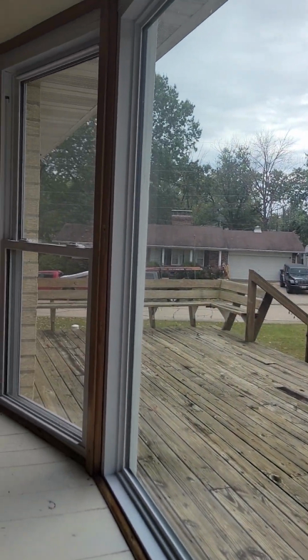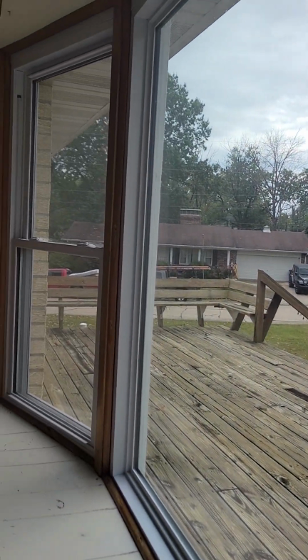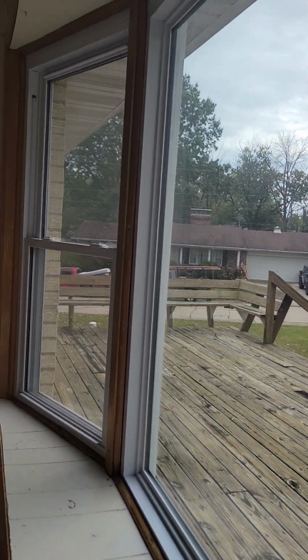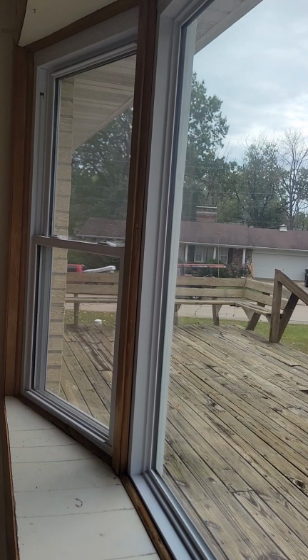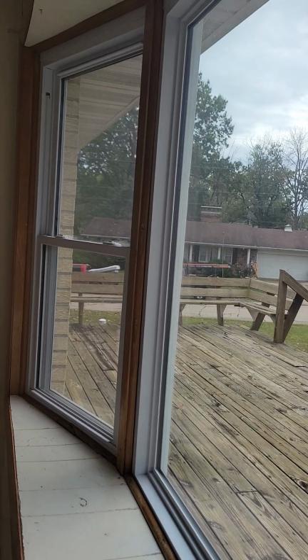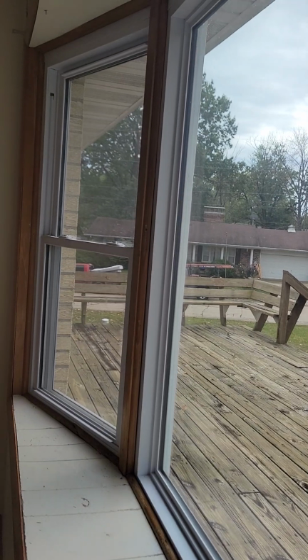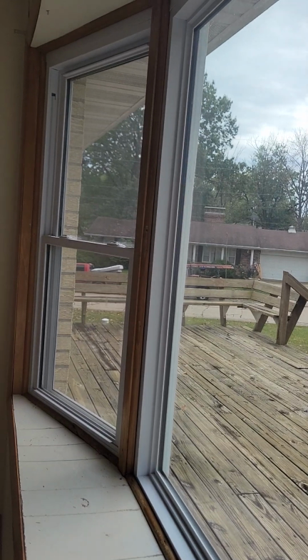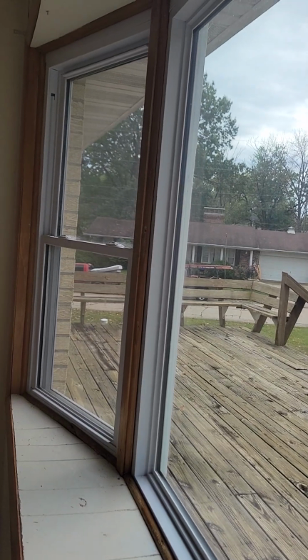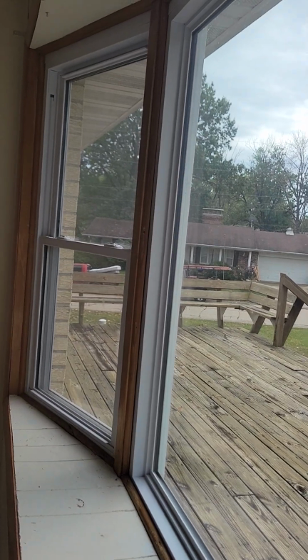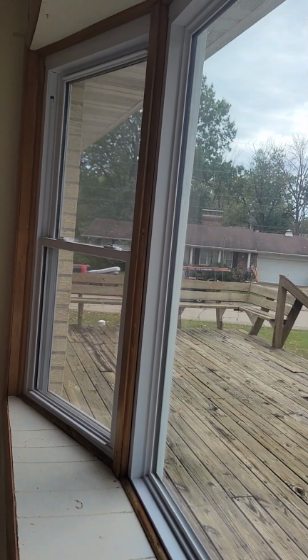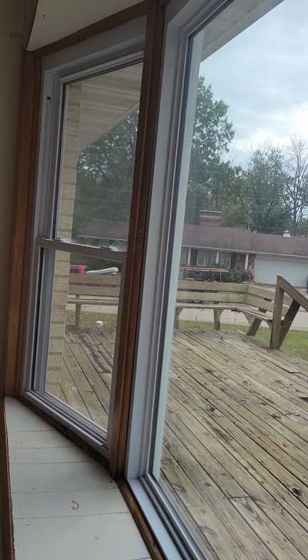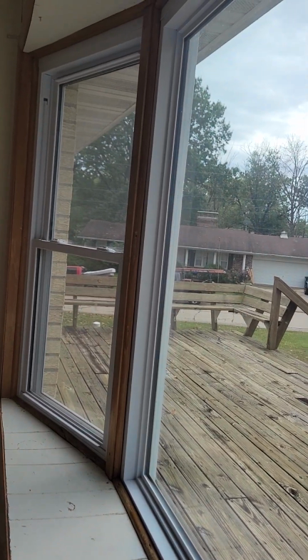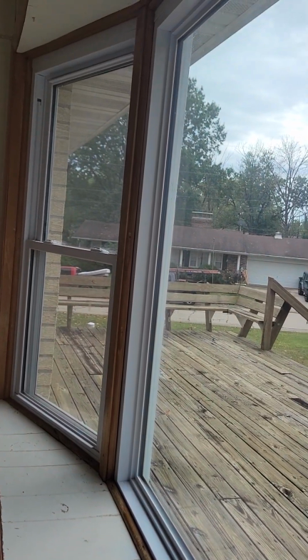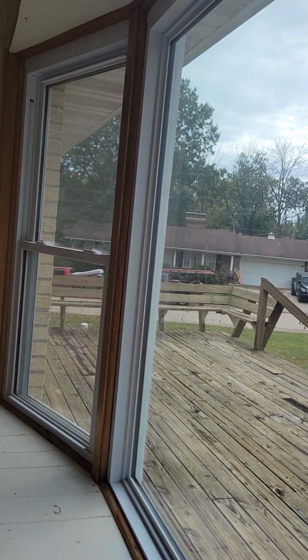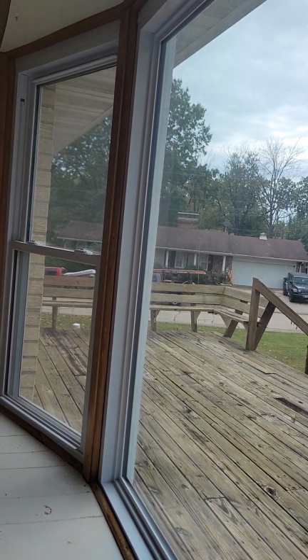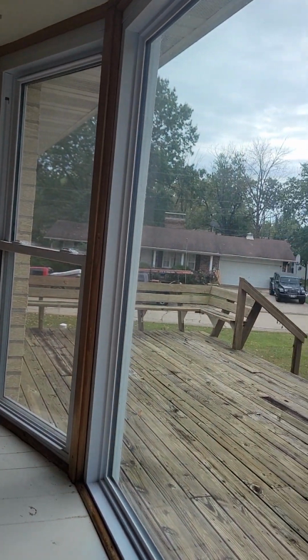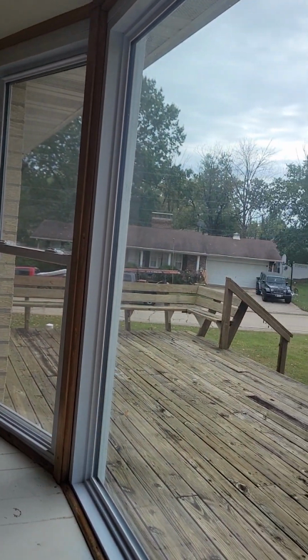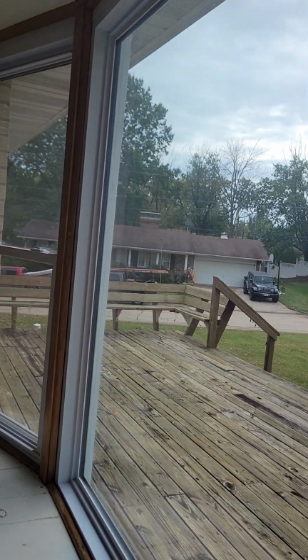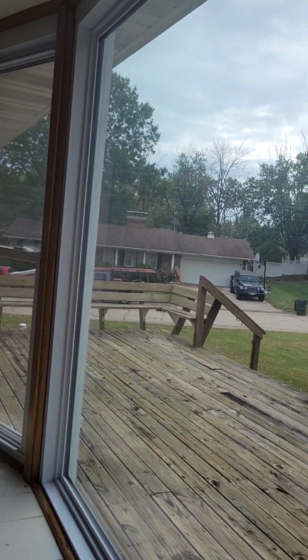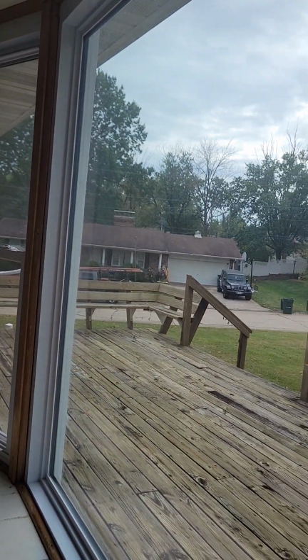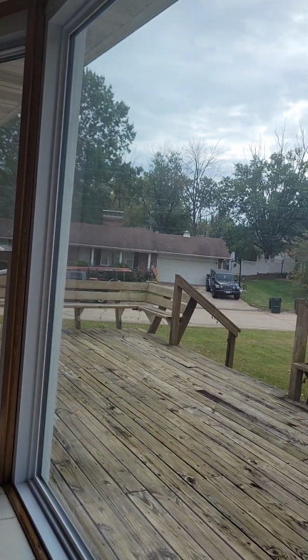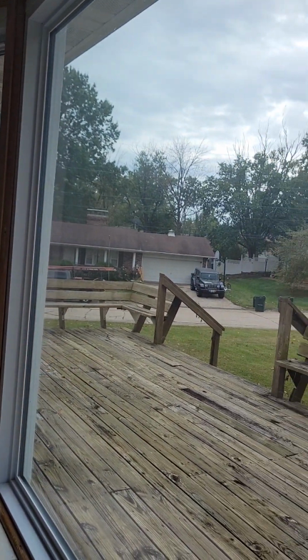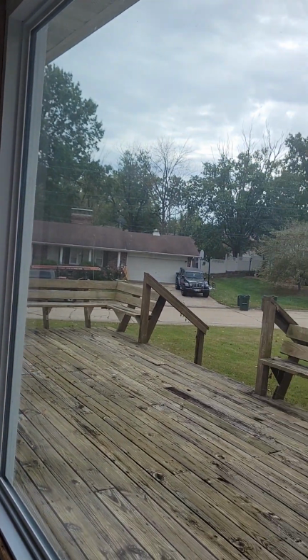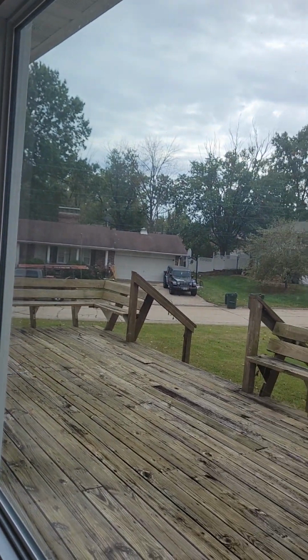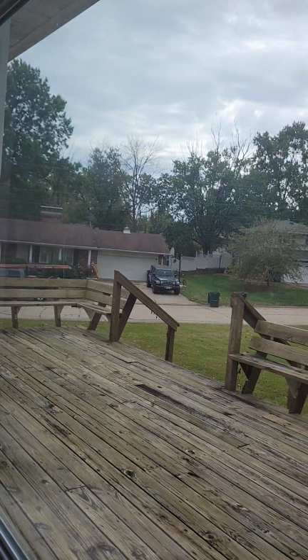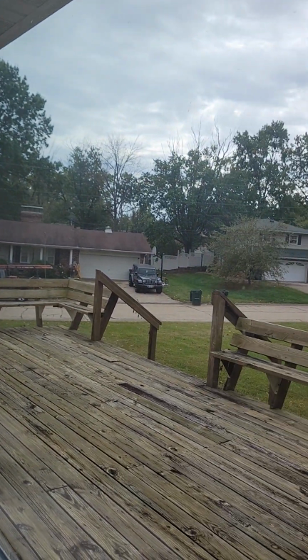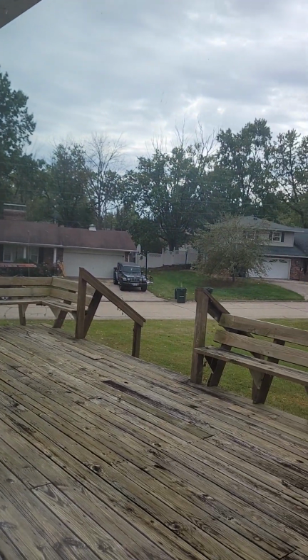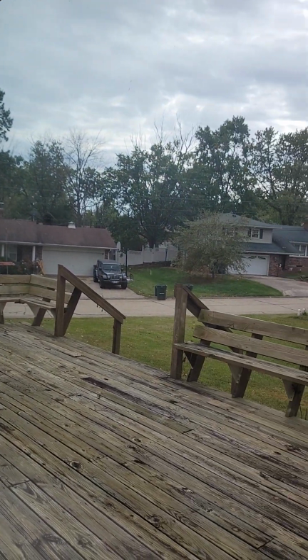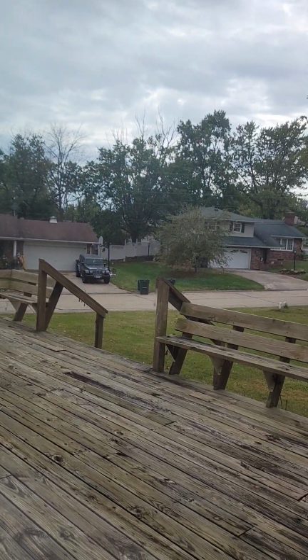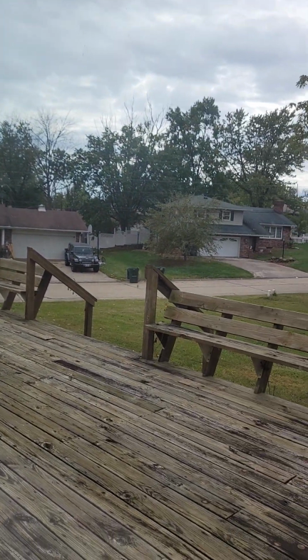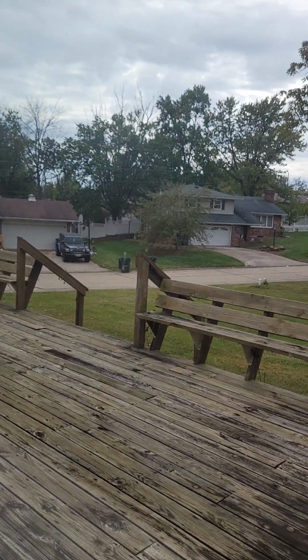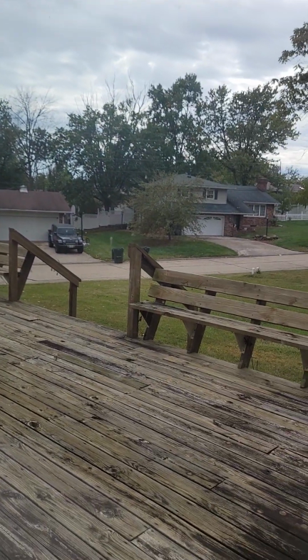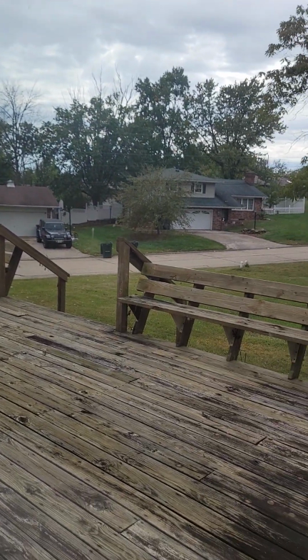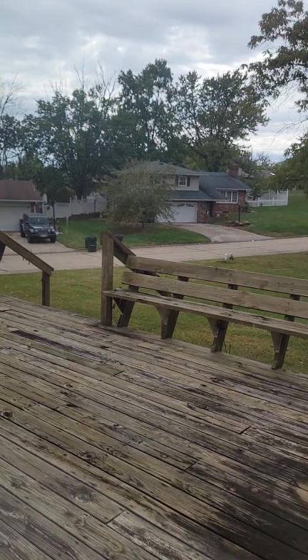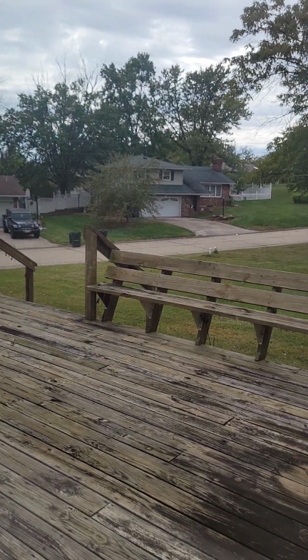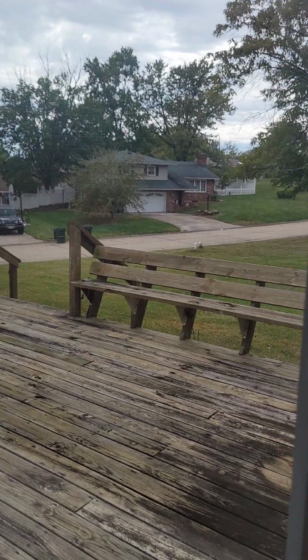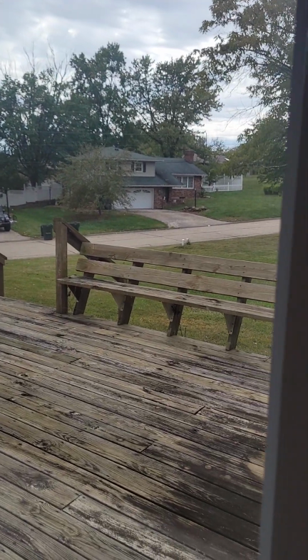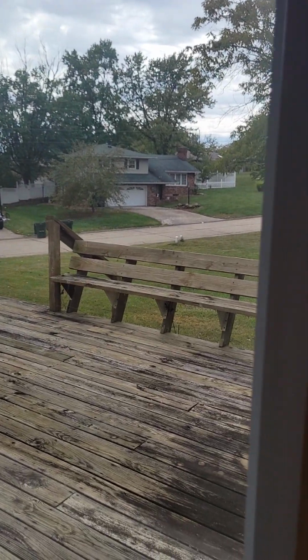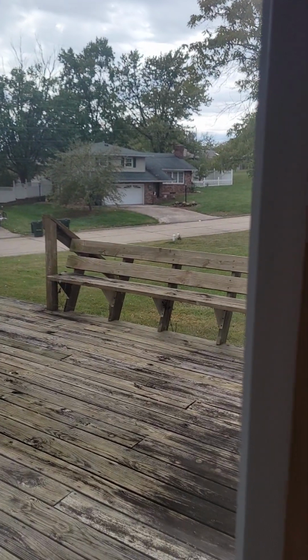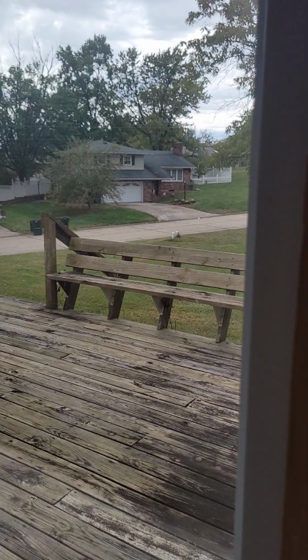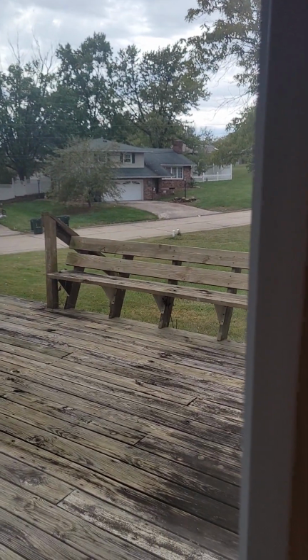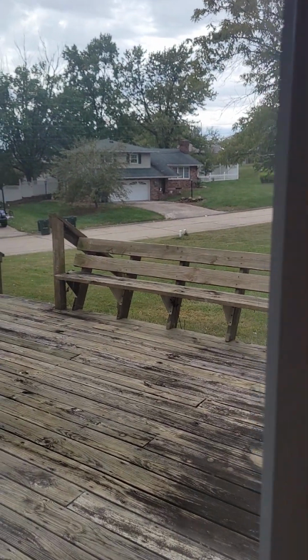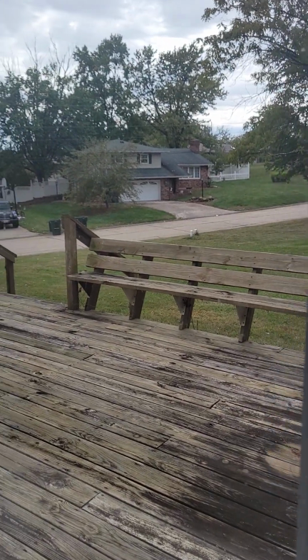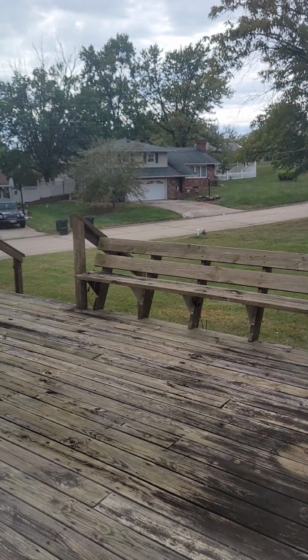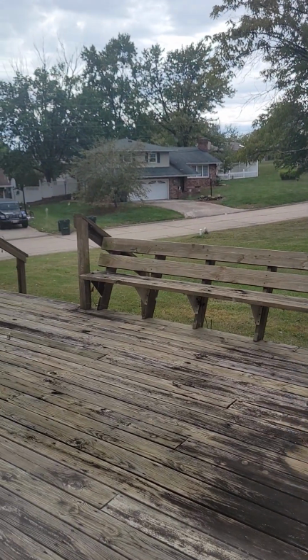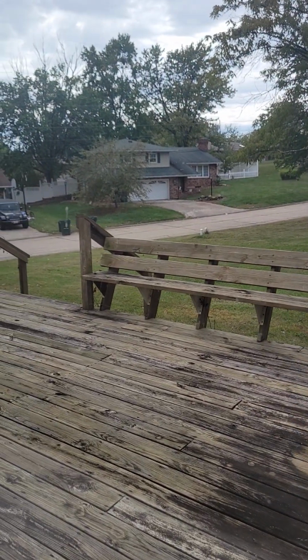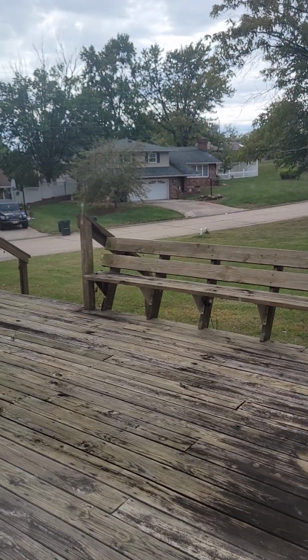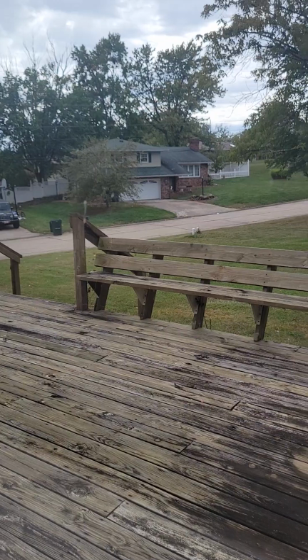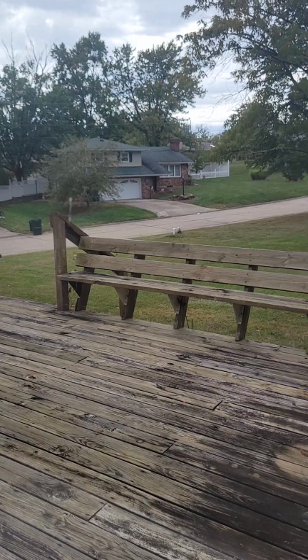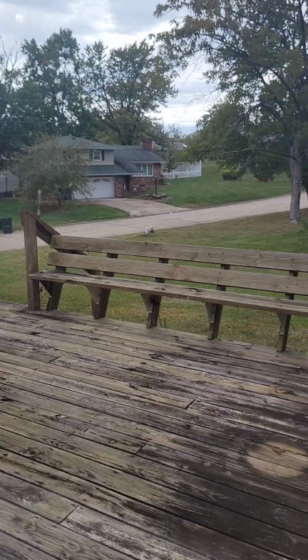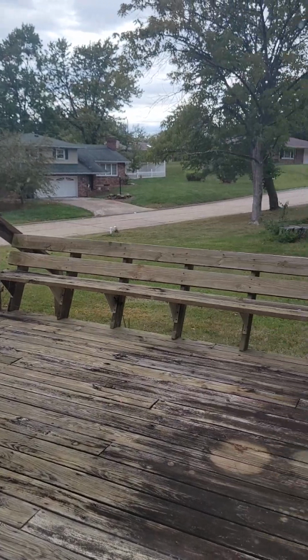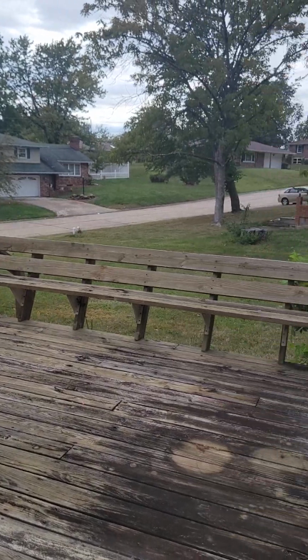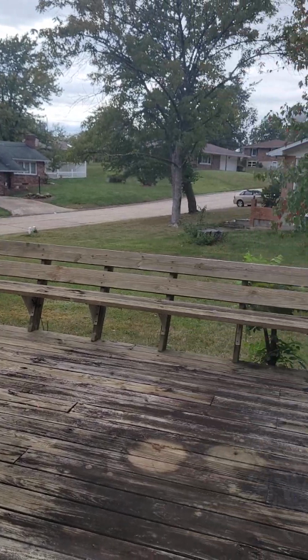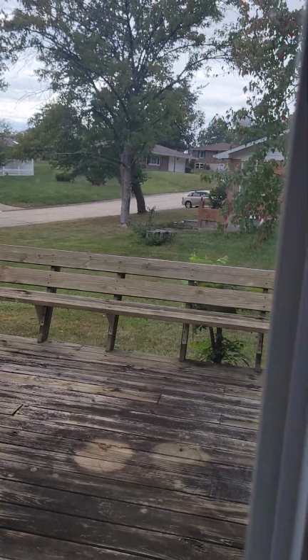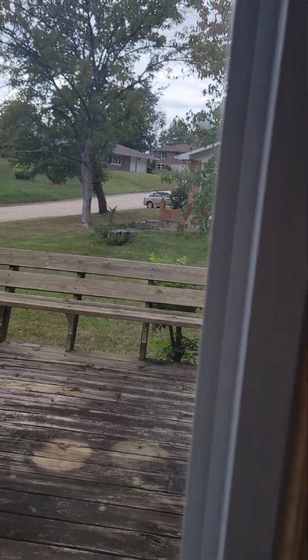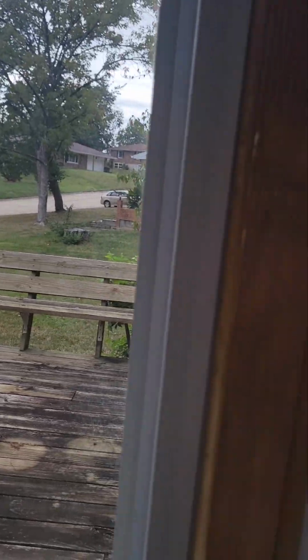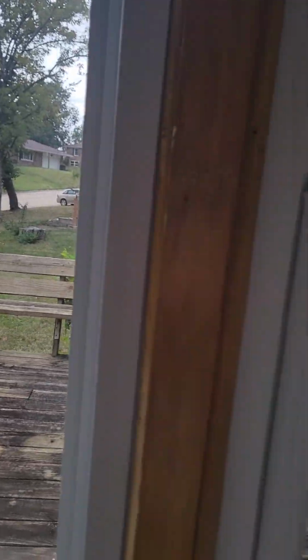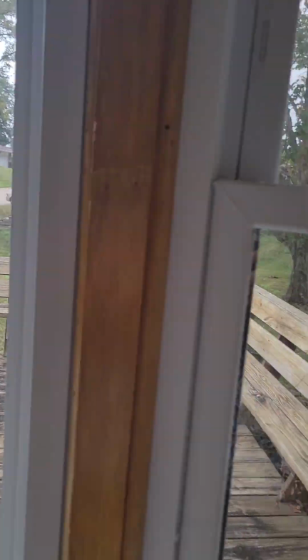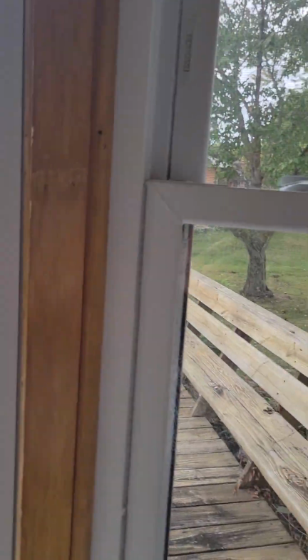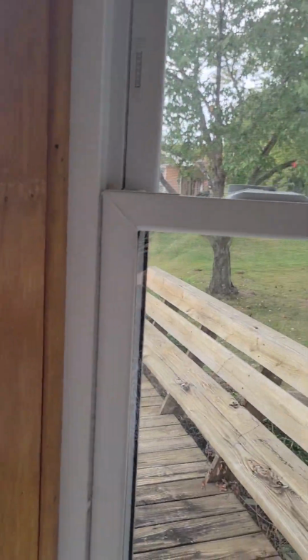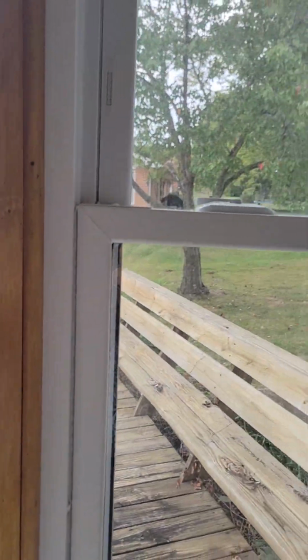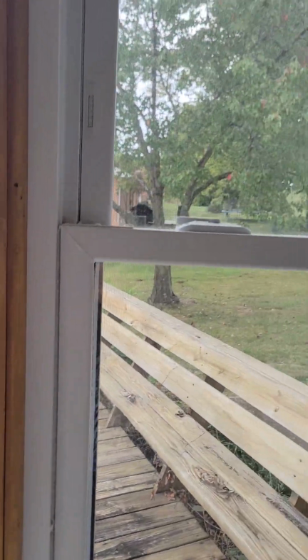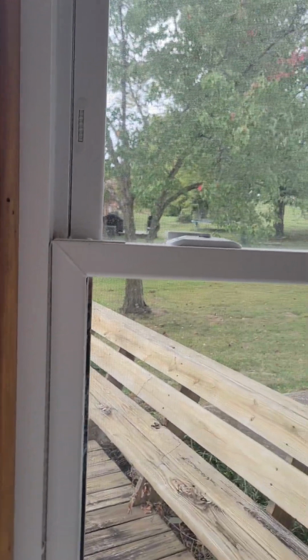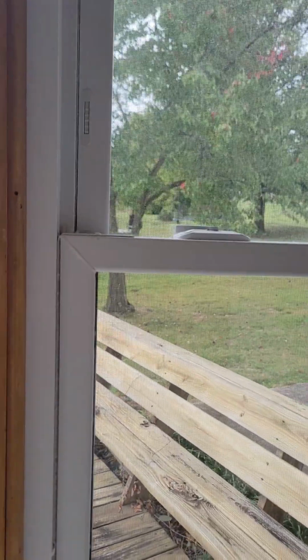Looks like it's eventually going to need some power washing and some treating before it starts going bad — looks okay now but it'll need attention.